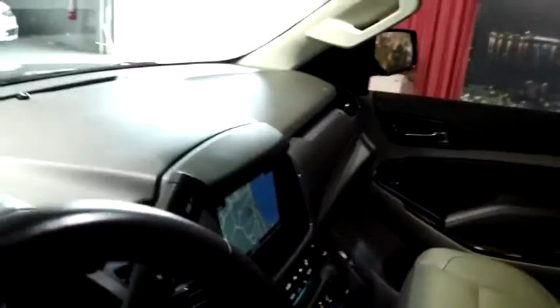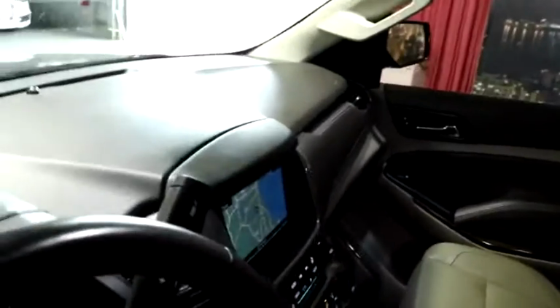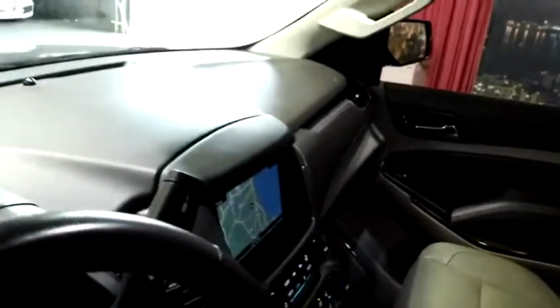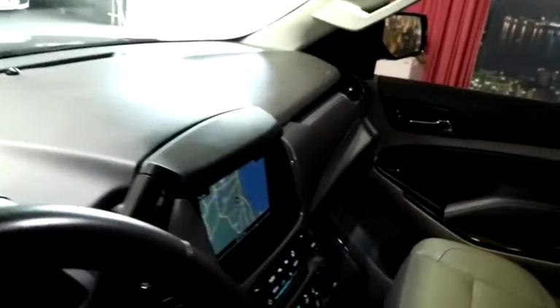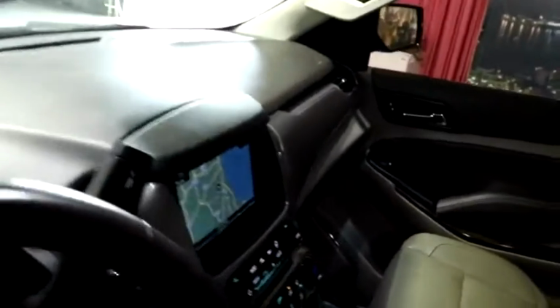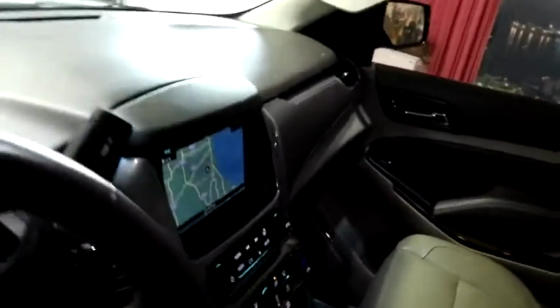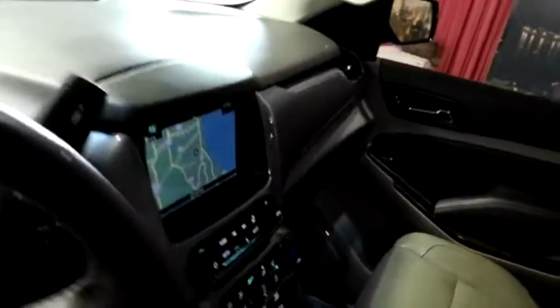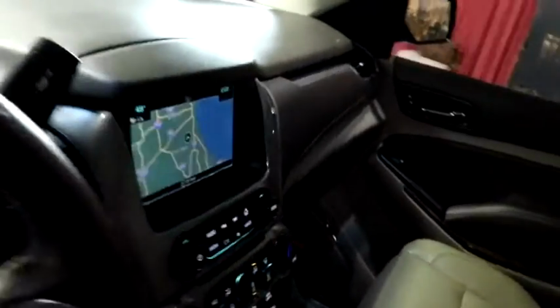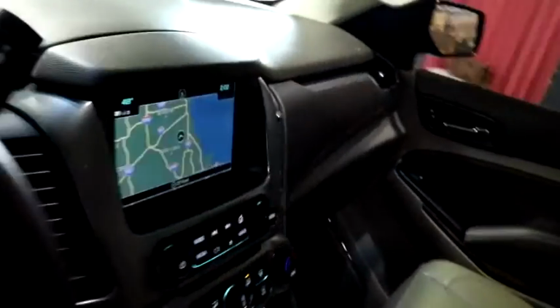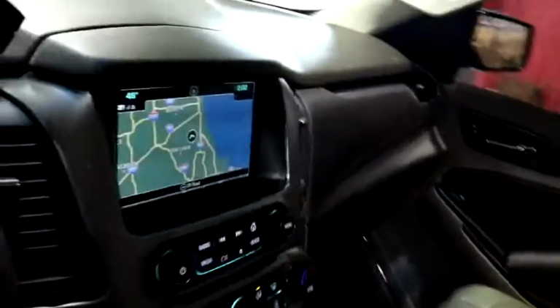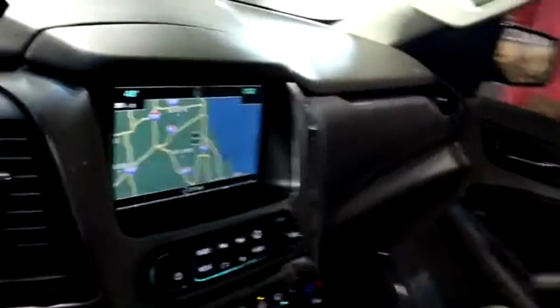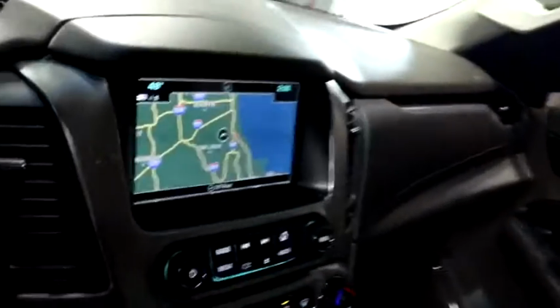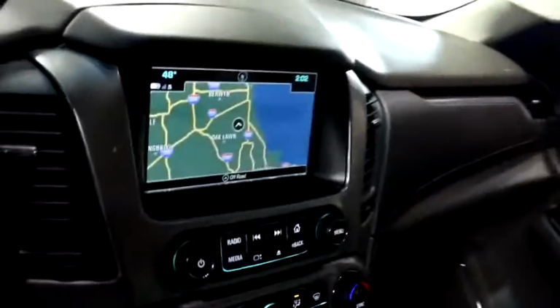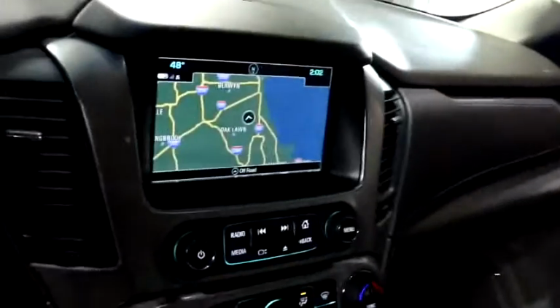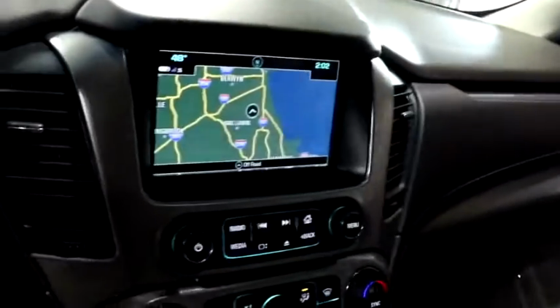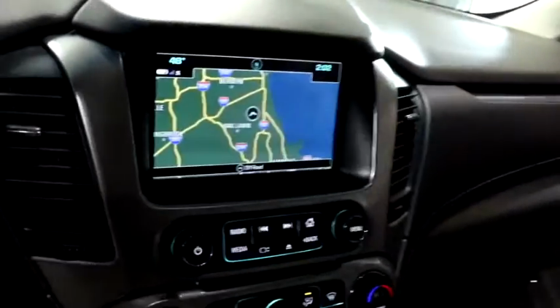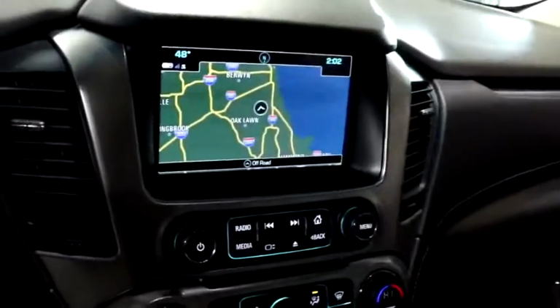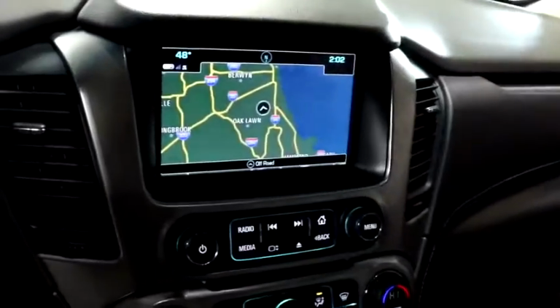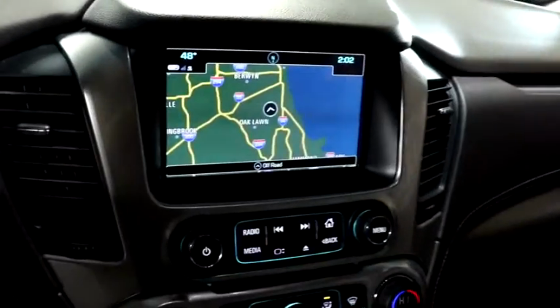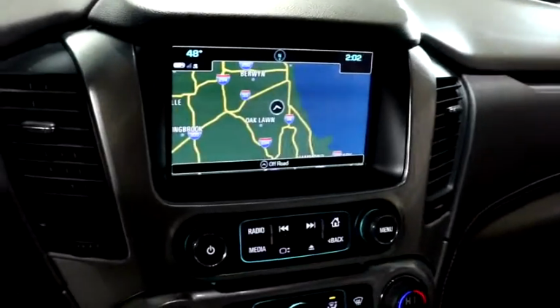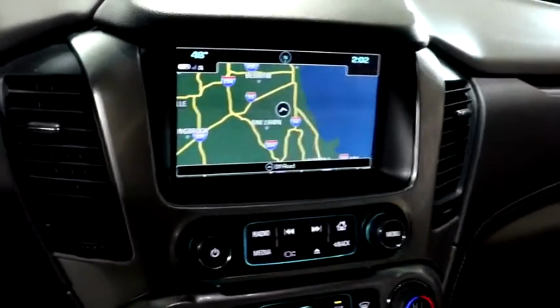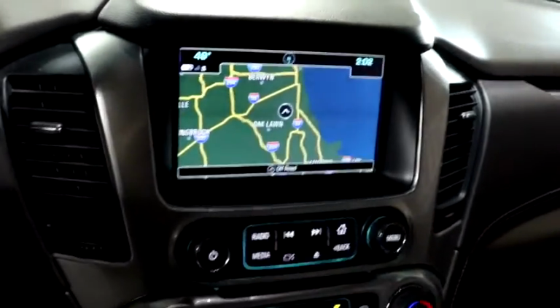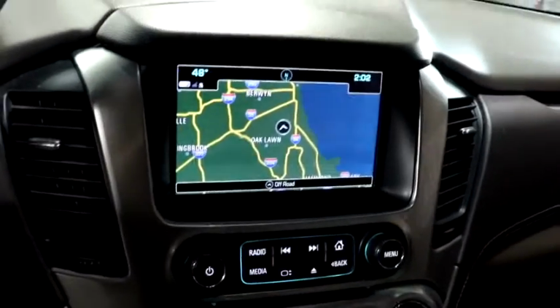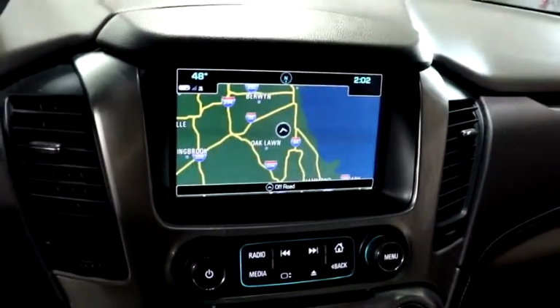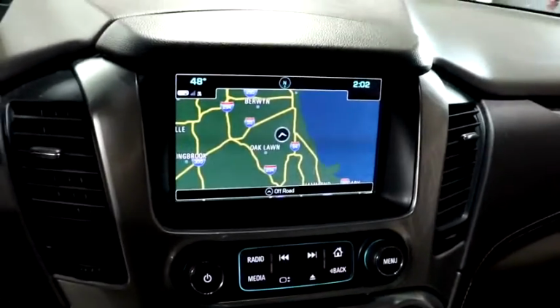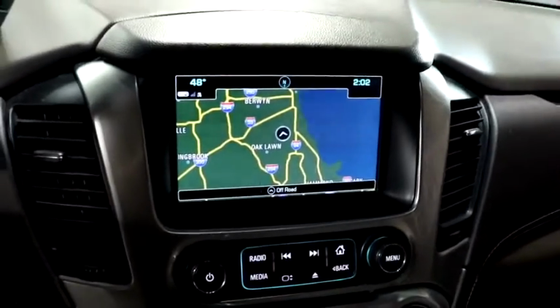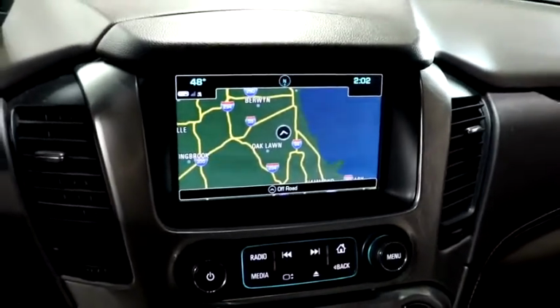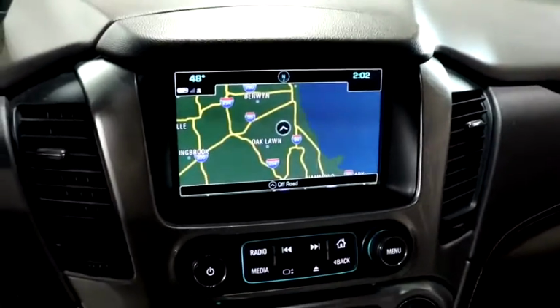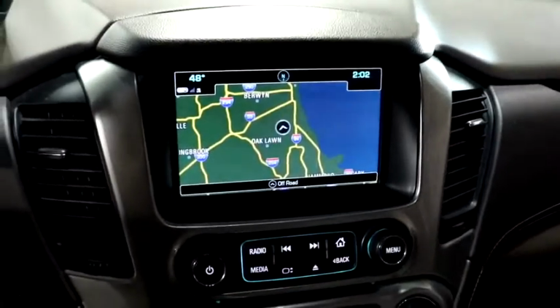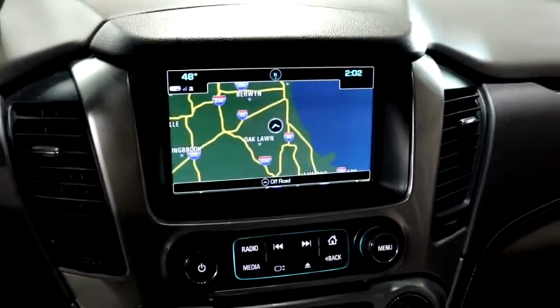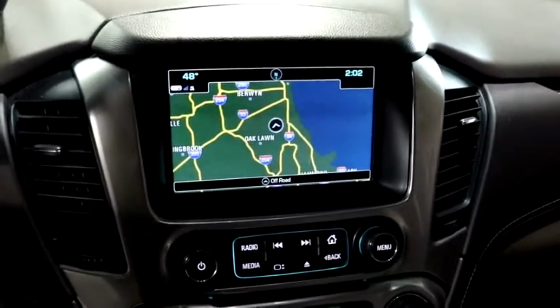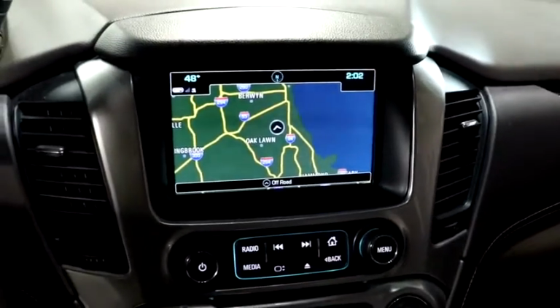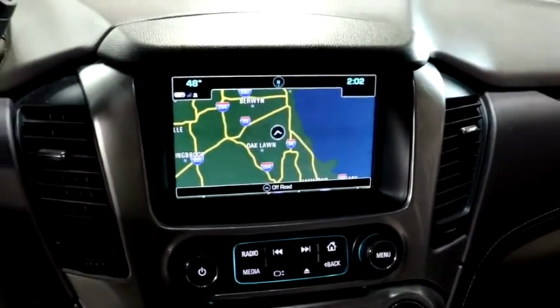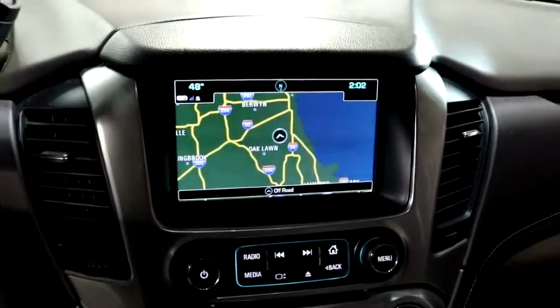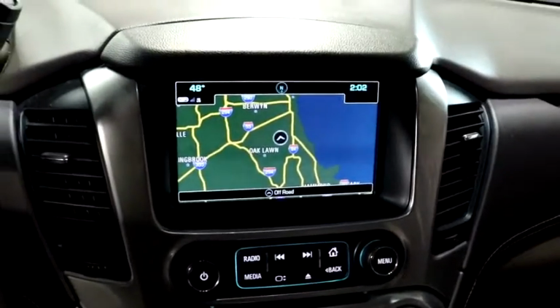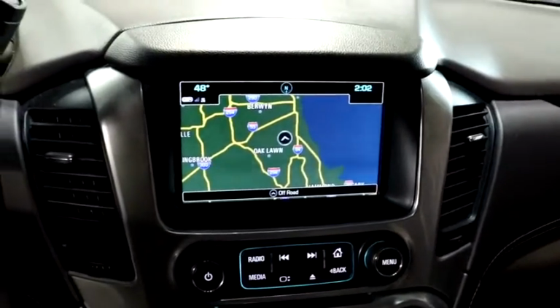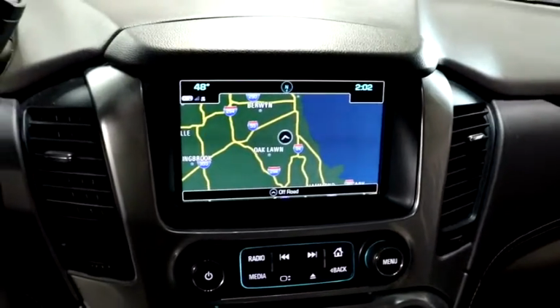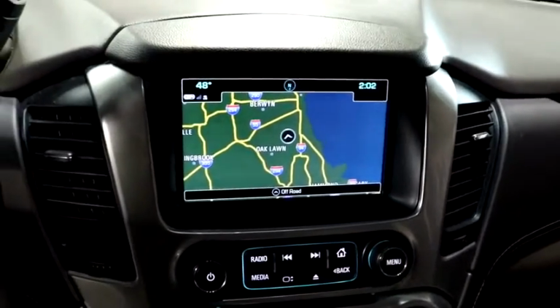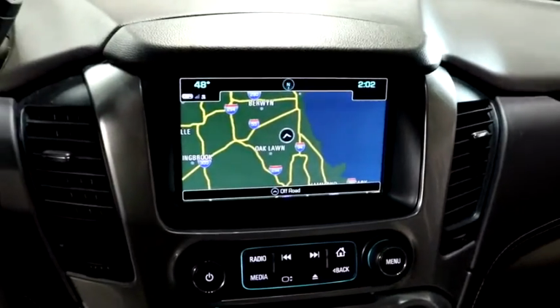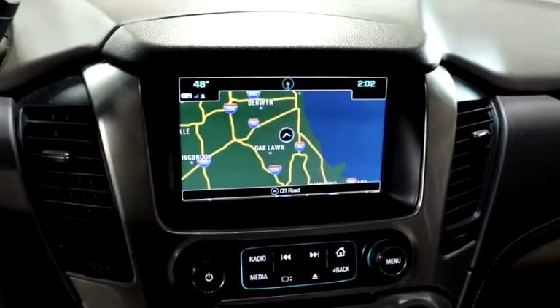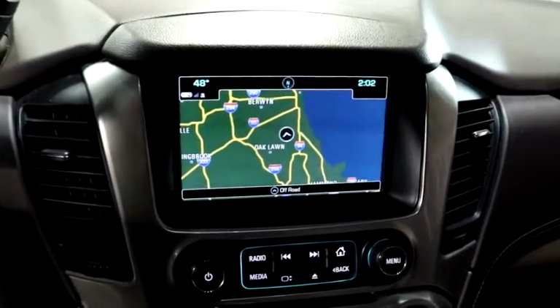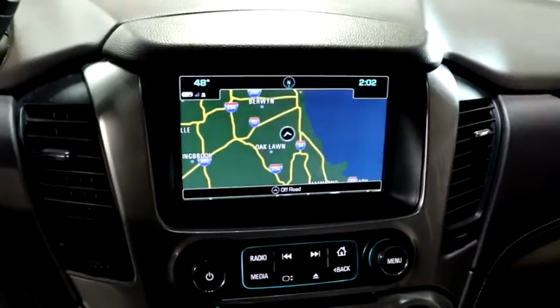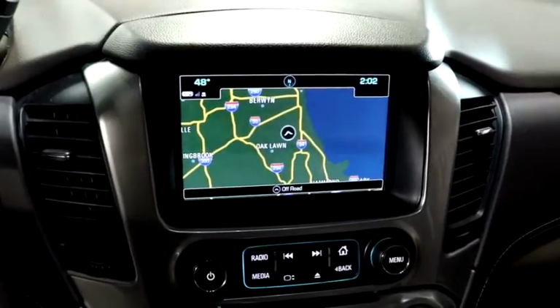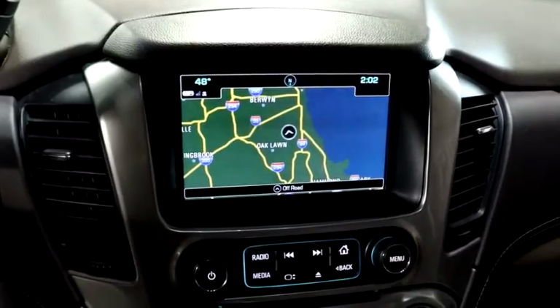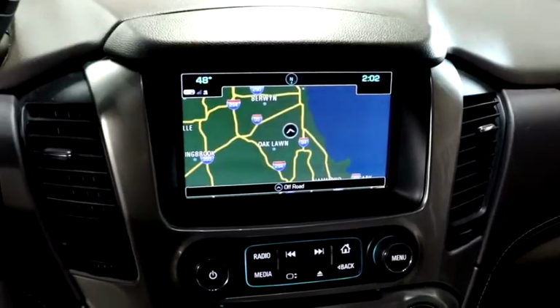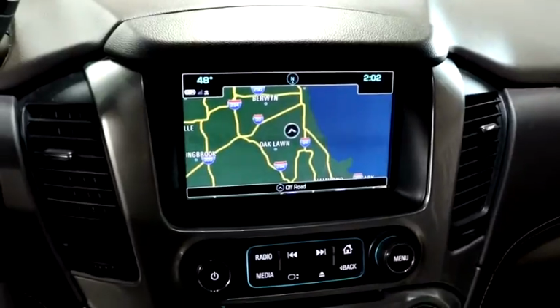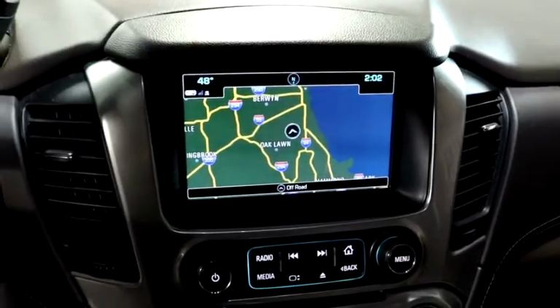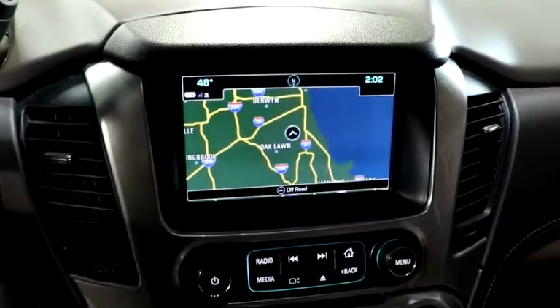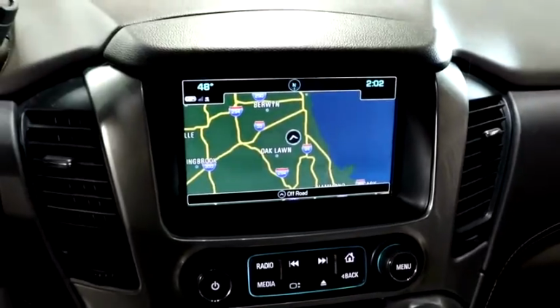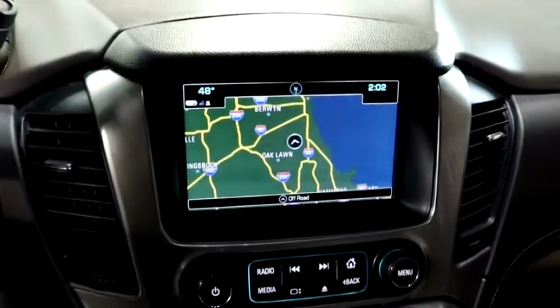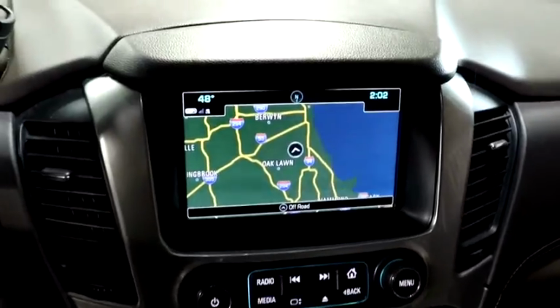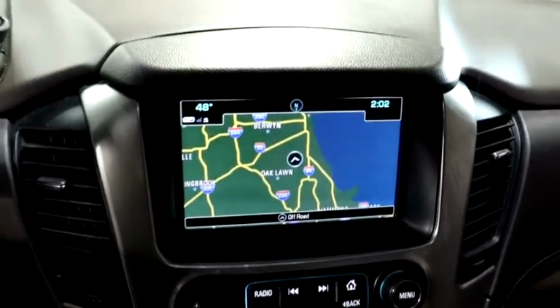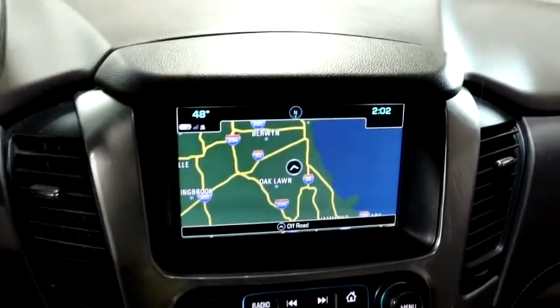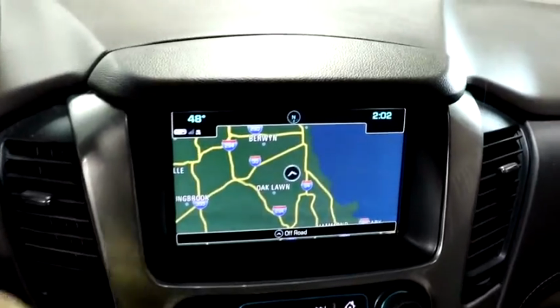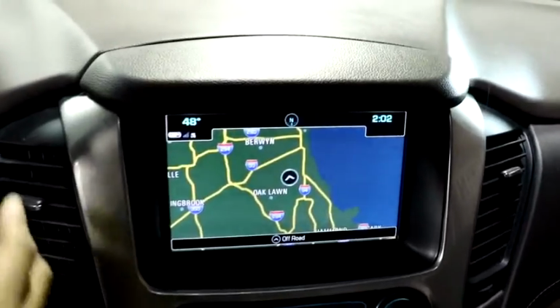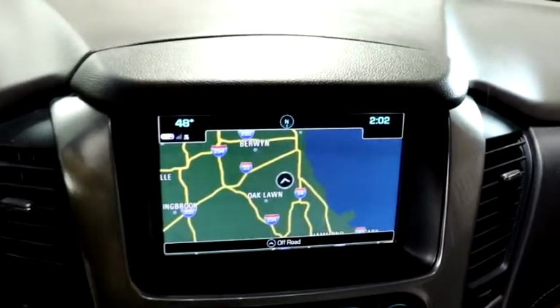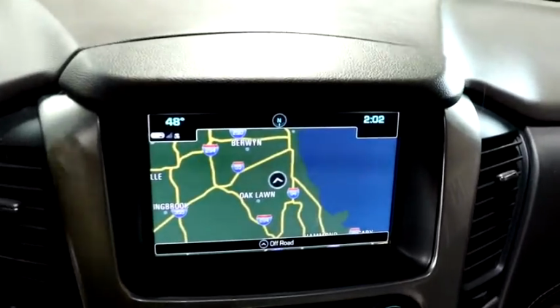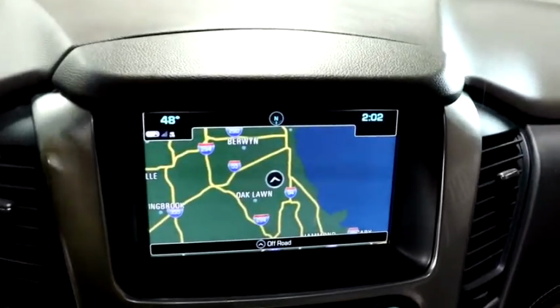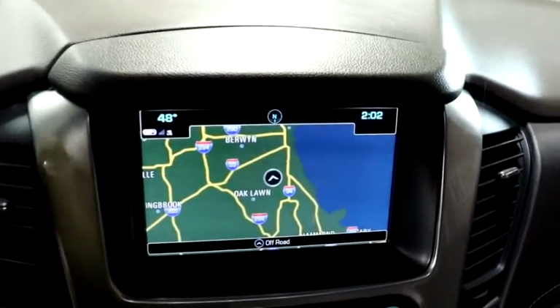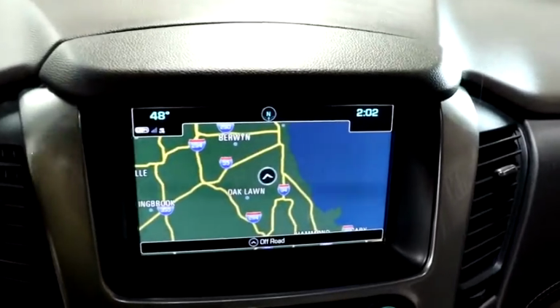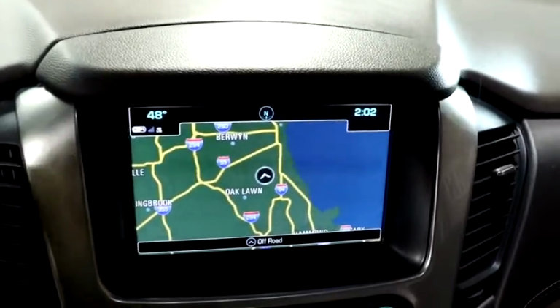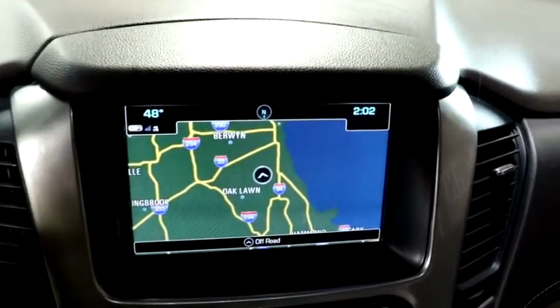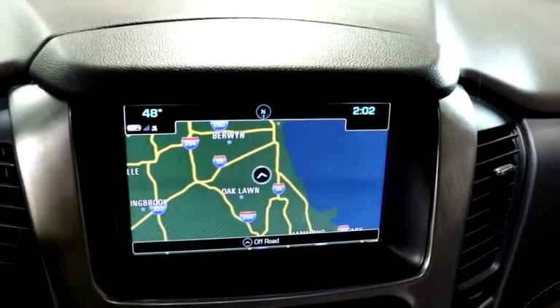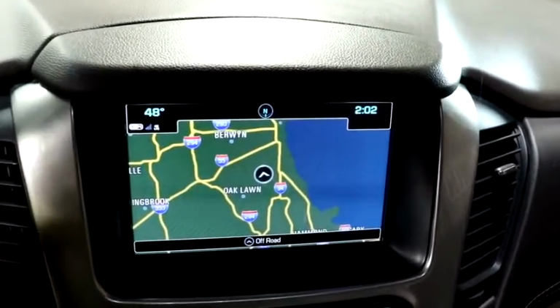Heated front seats, compass, trip computer, security system, power windows, rear window defroster, HD radio.